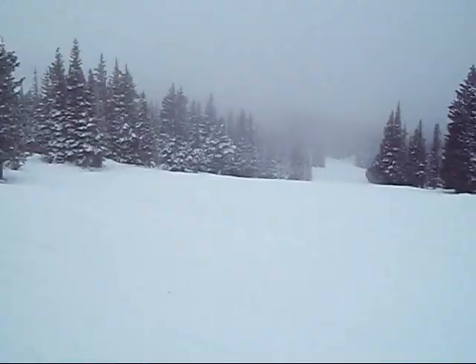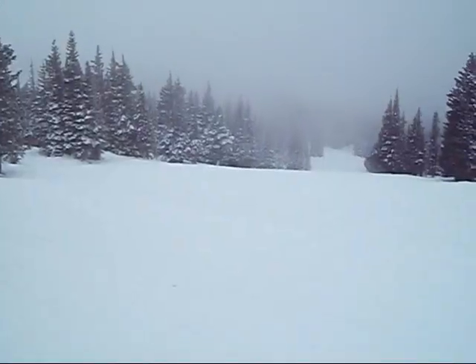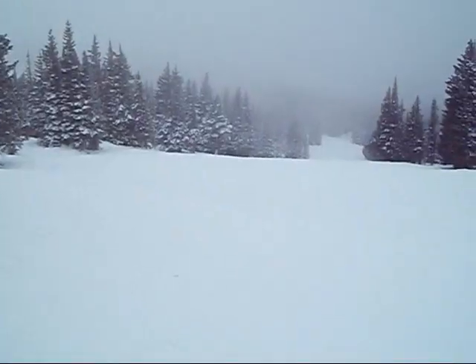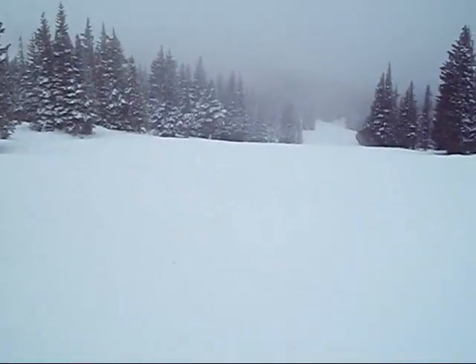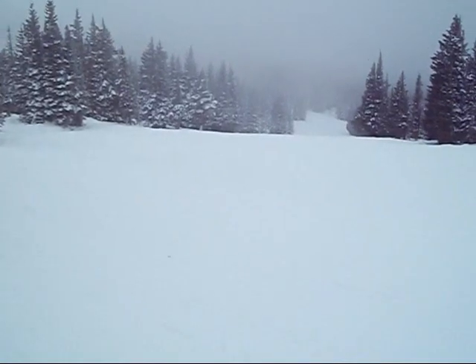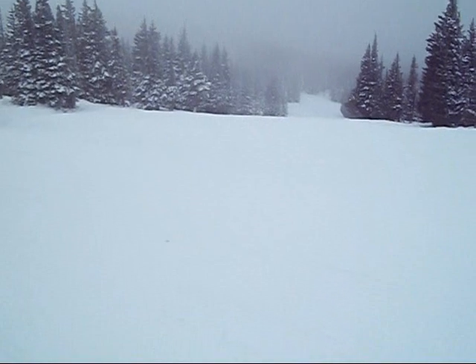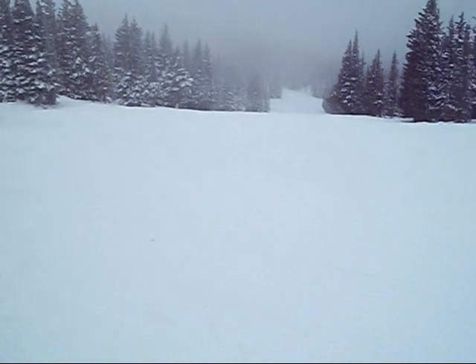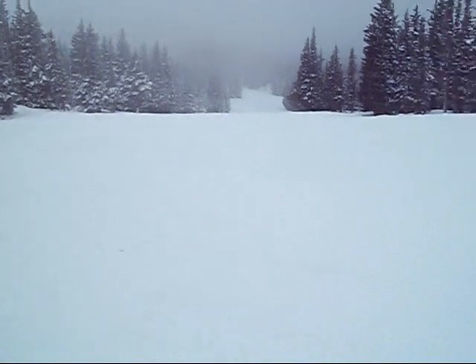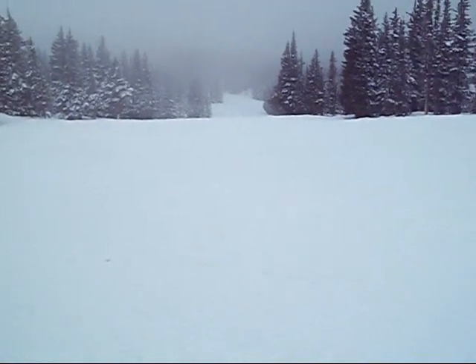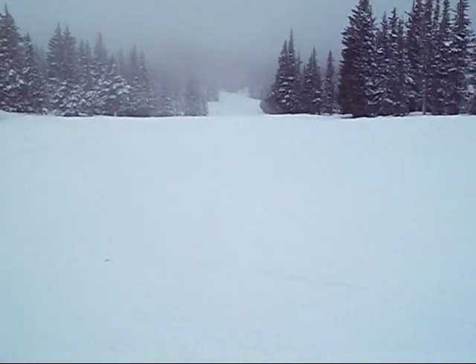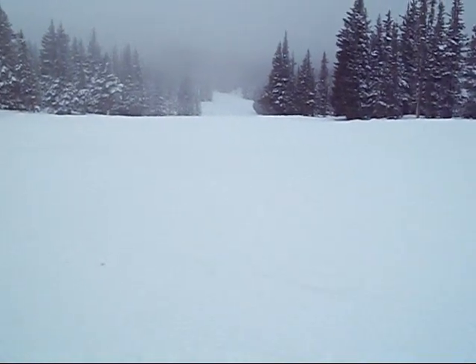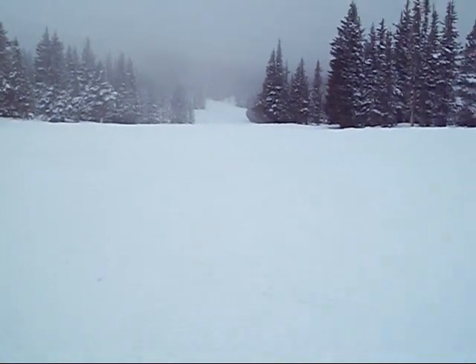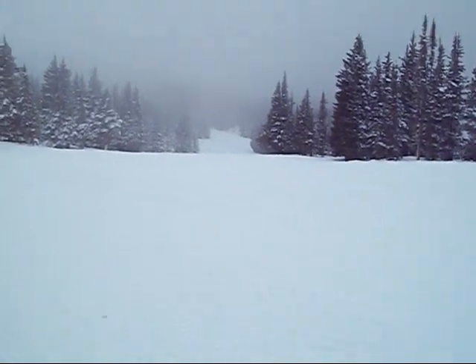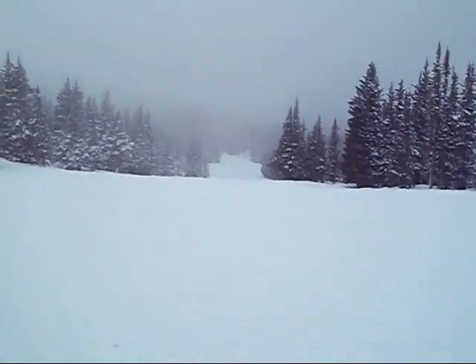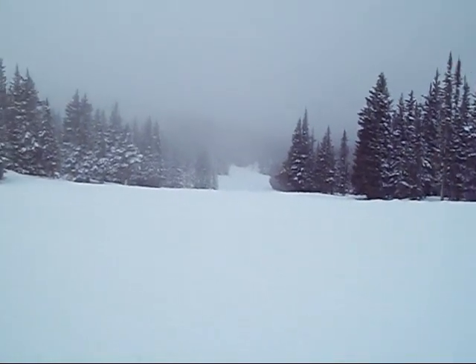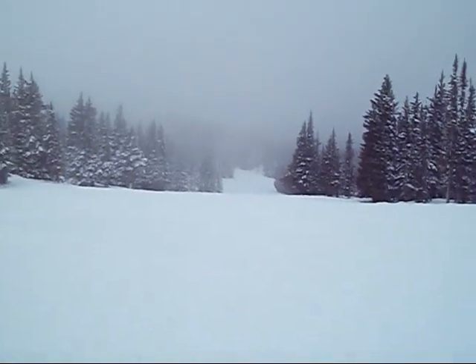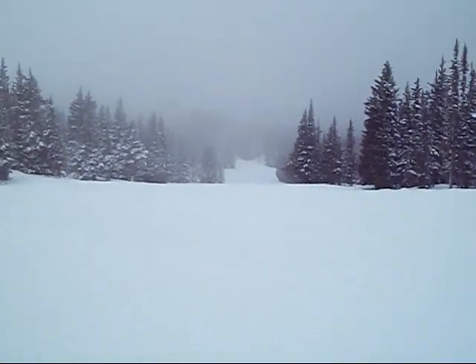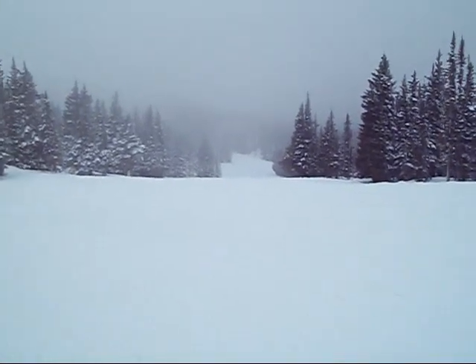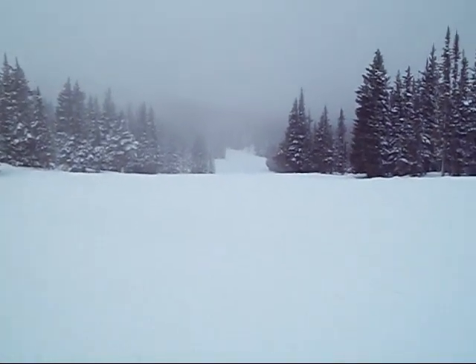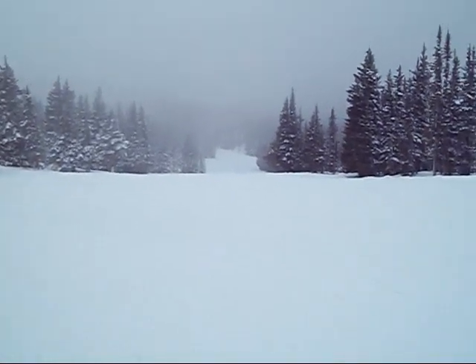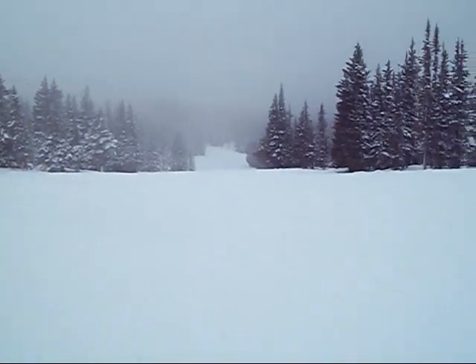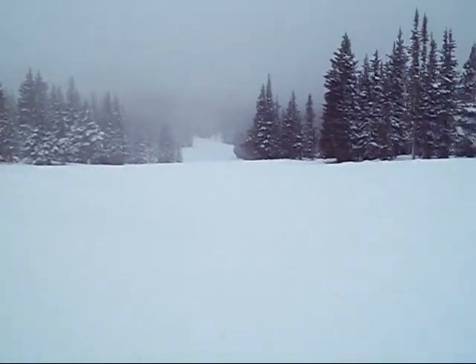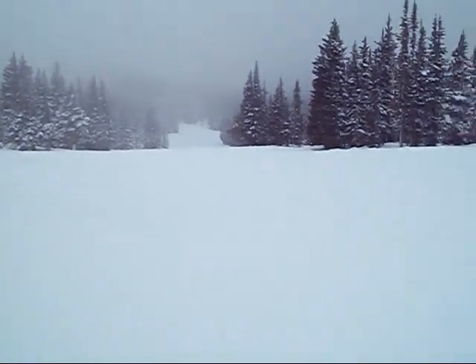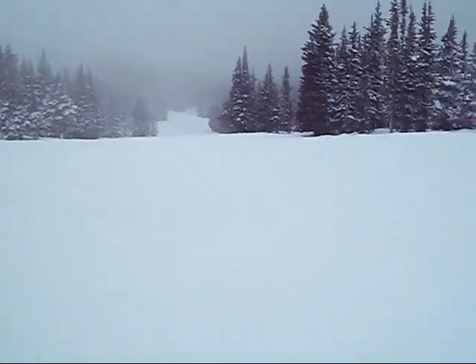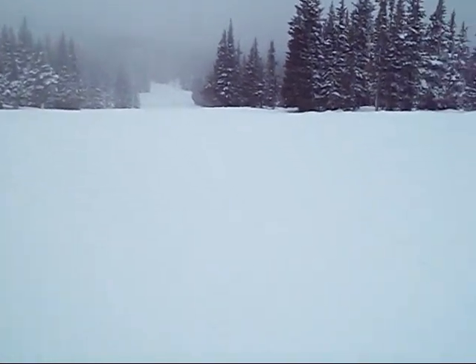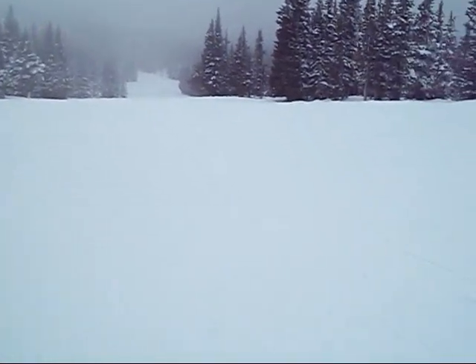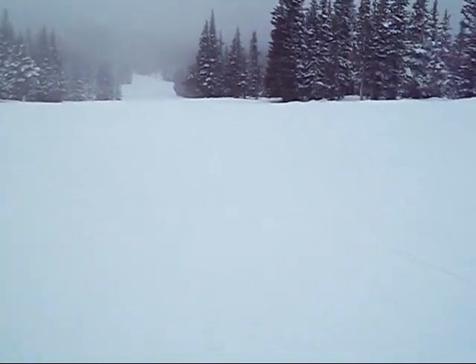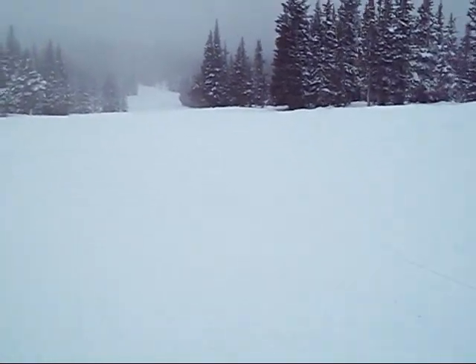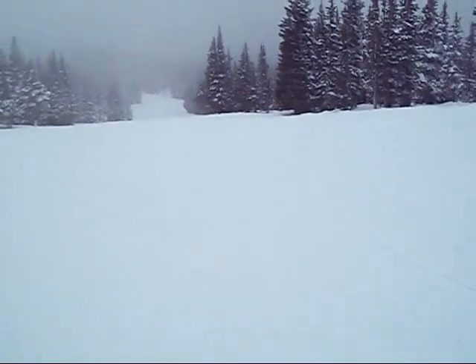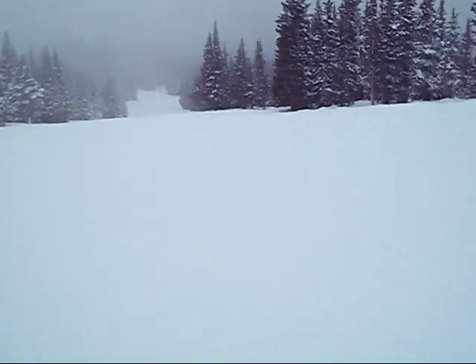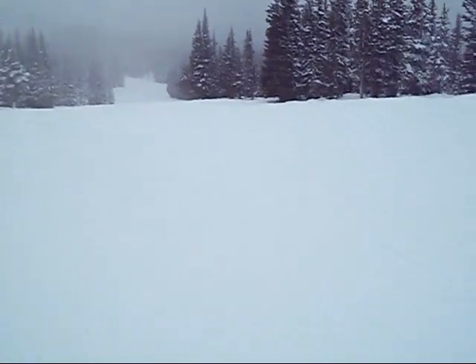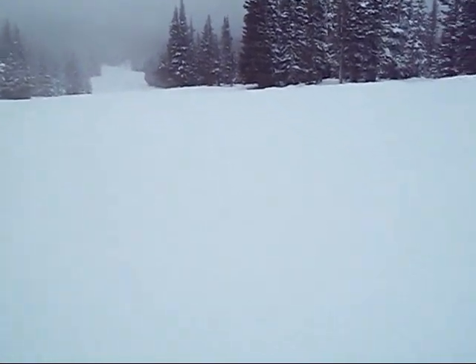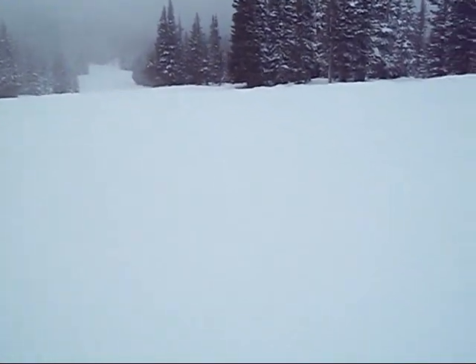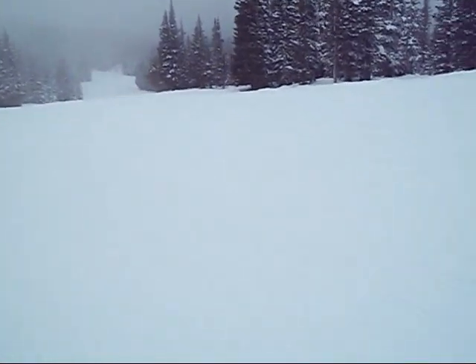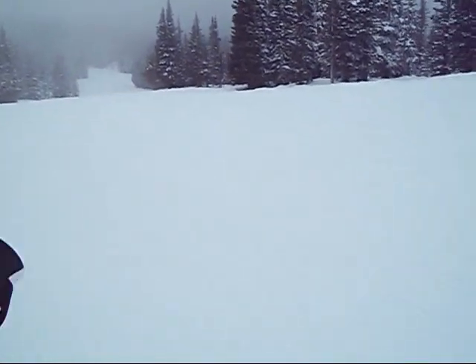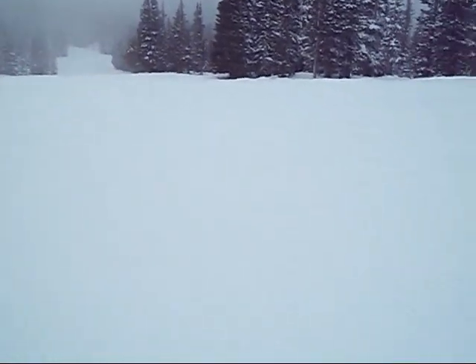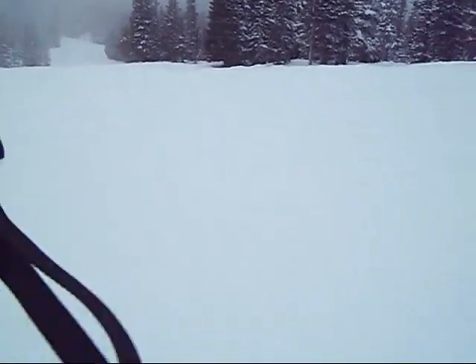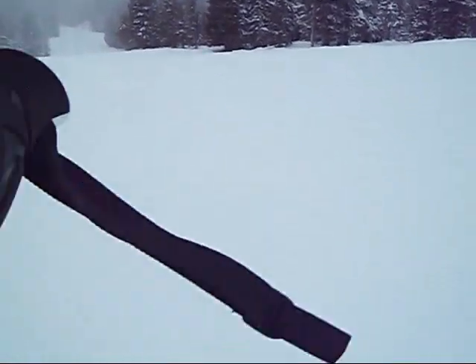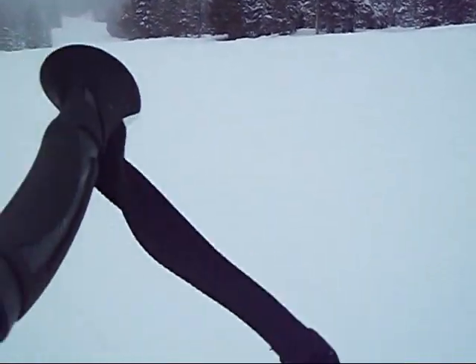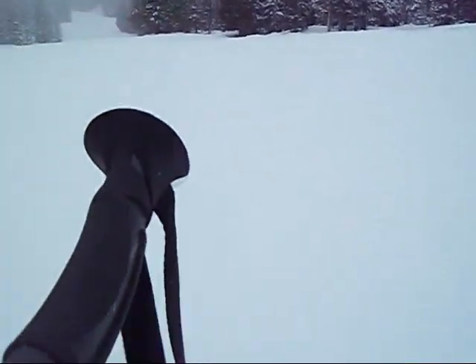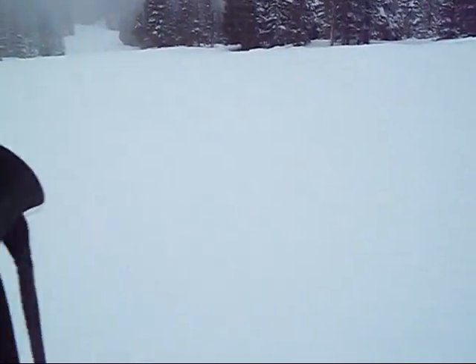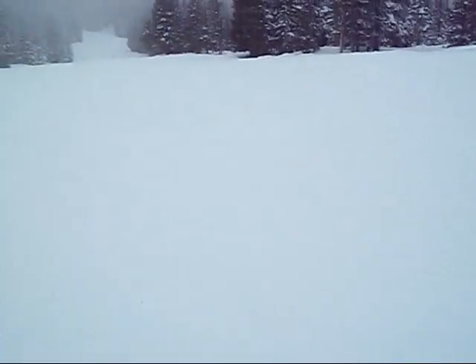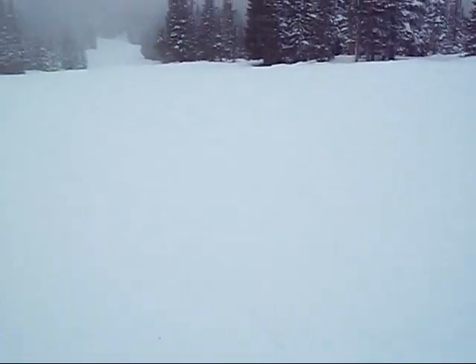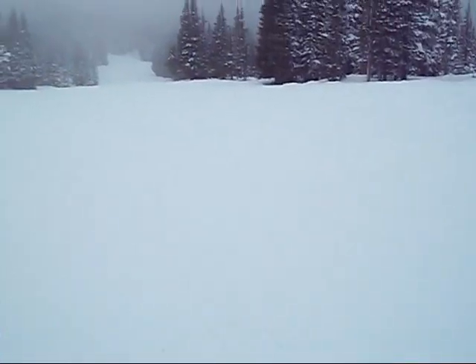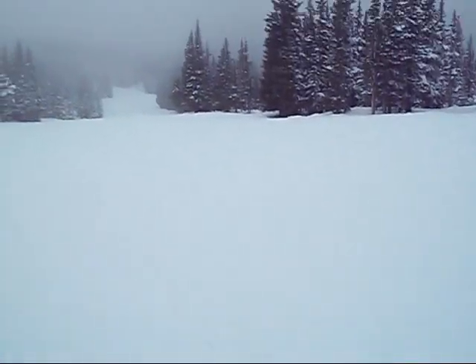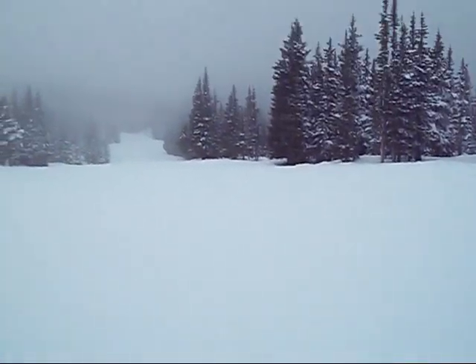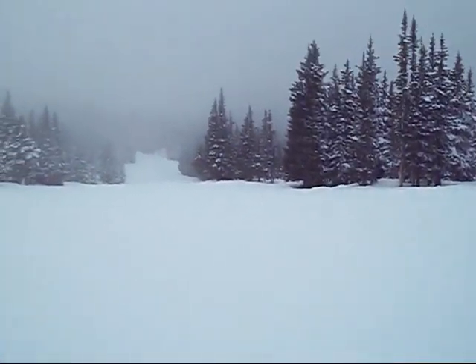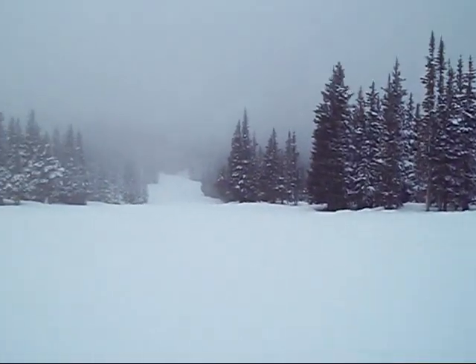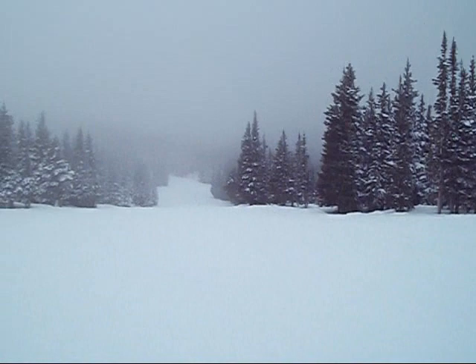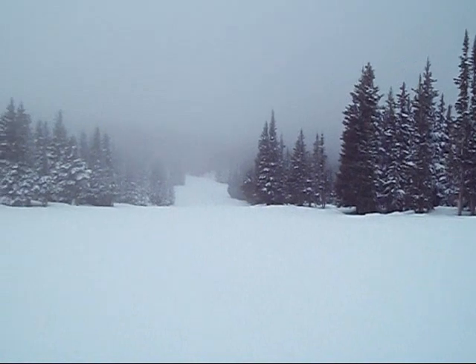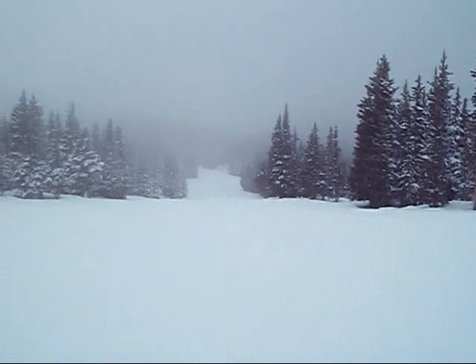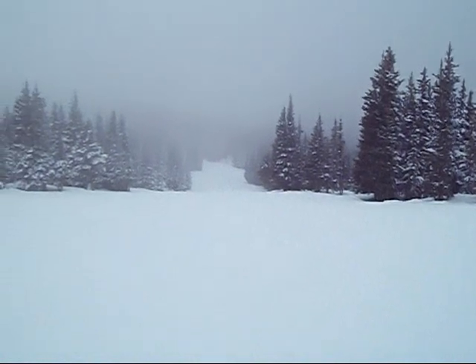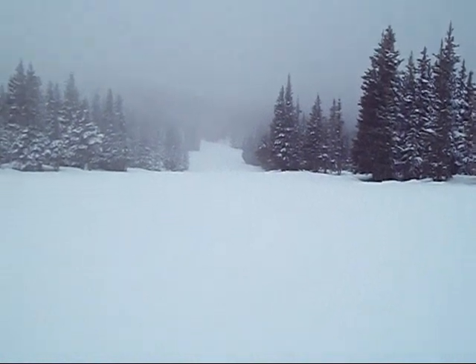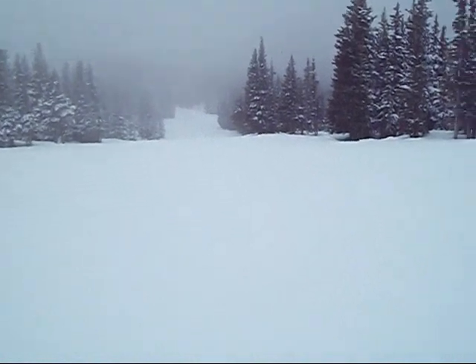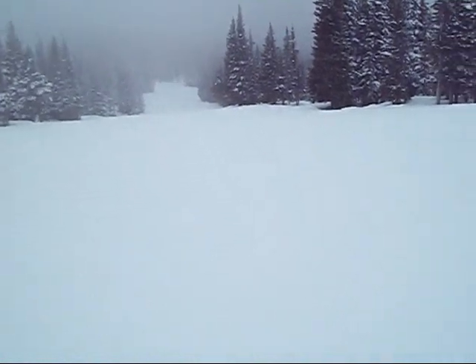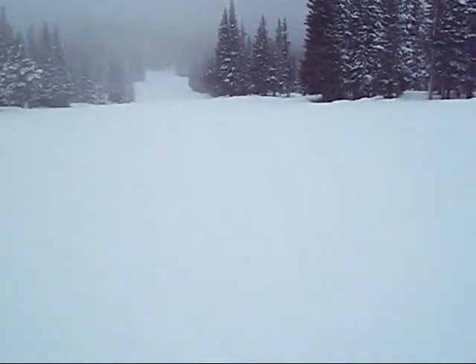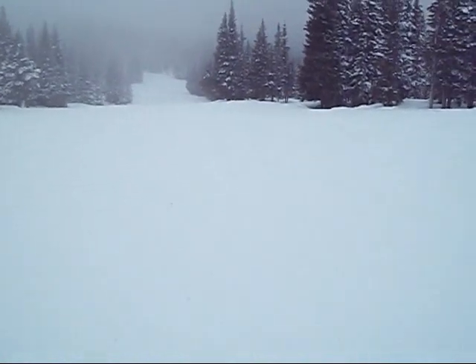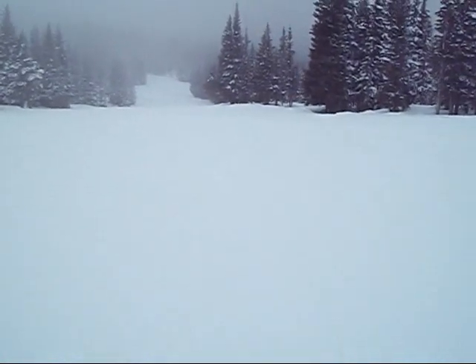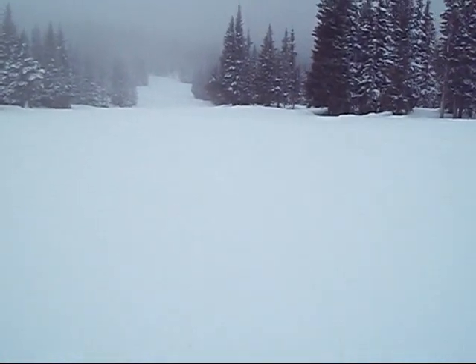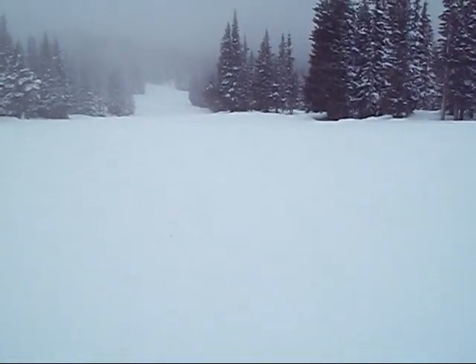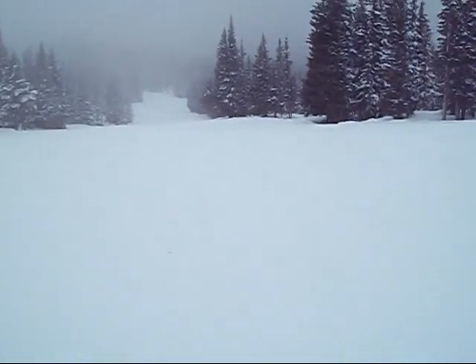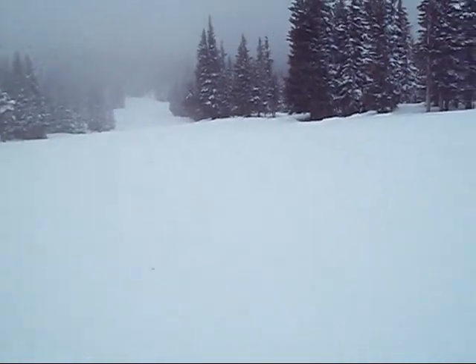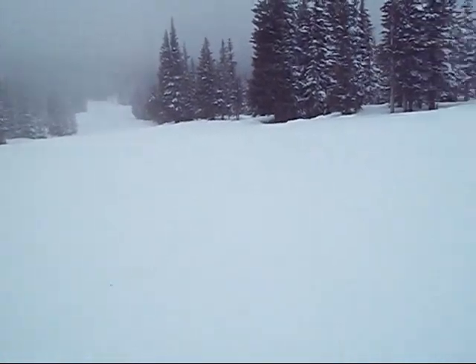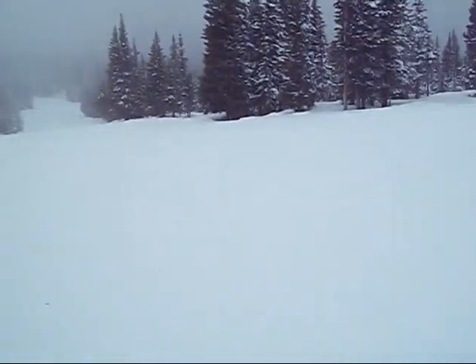All right, here we go again. This time we're going to try to film crashing on a green slope. This is a beginner slope.